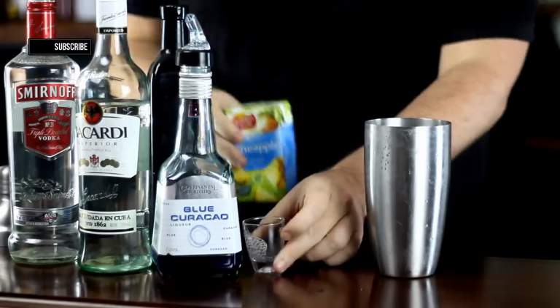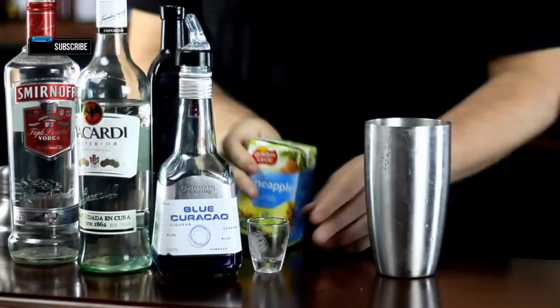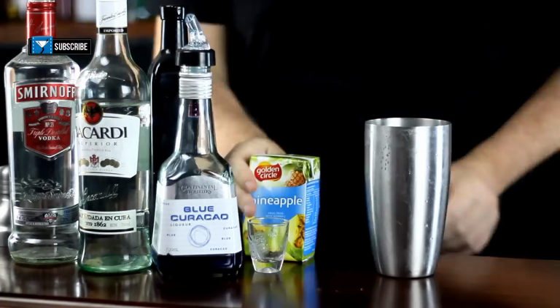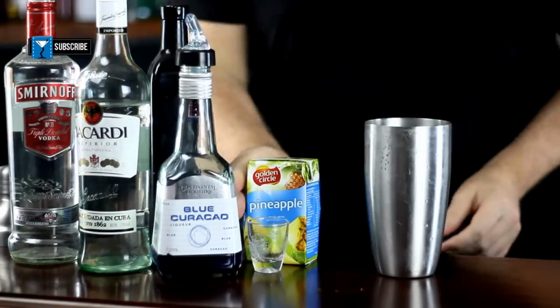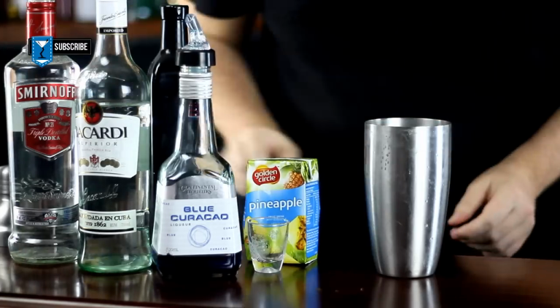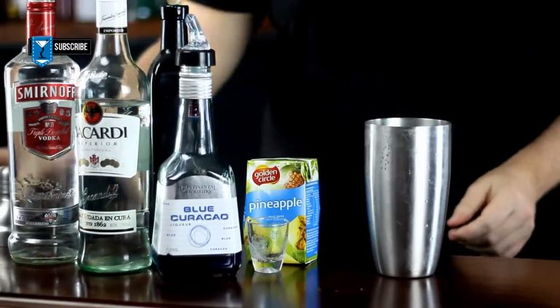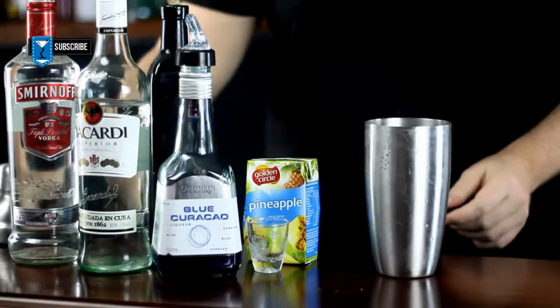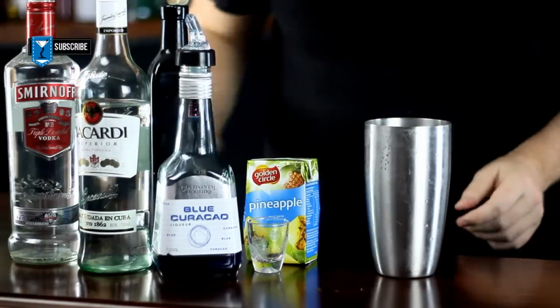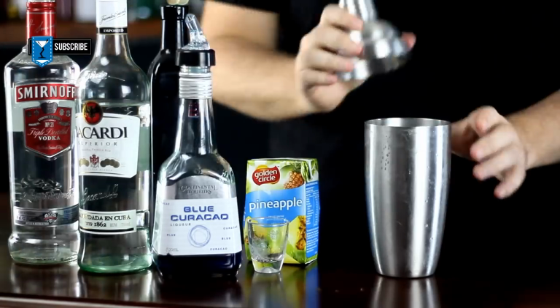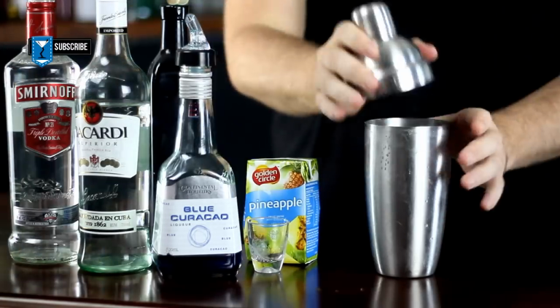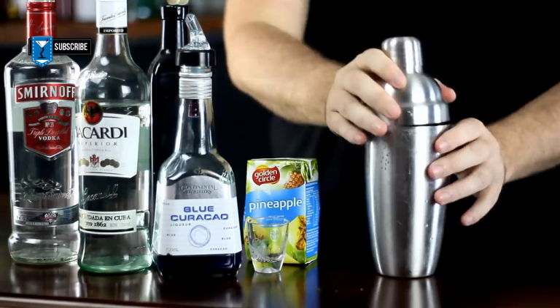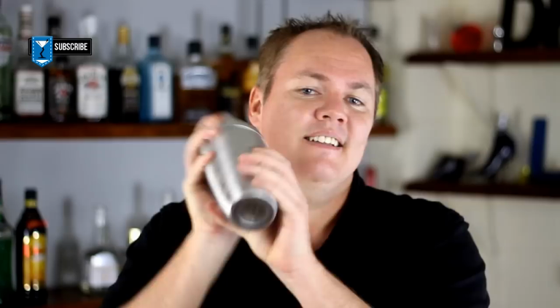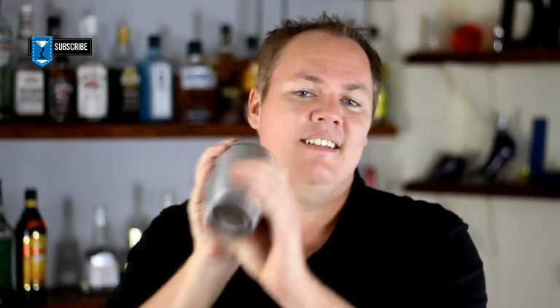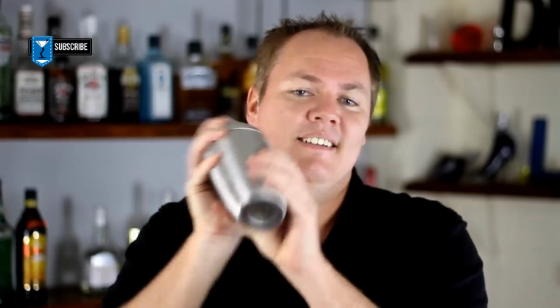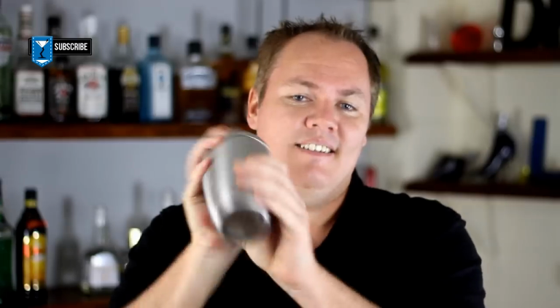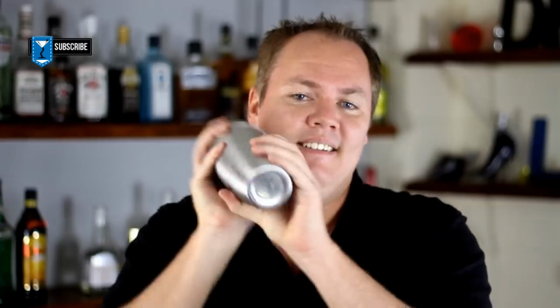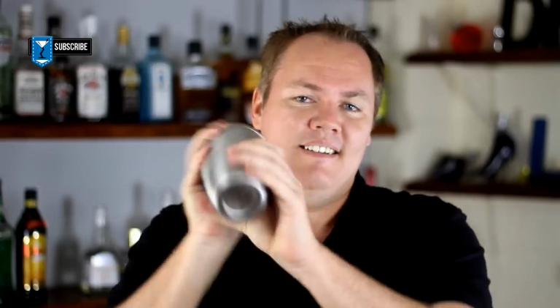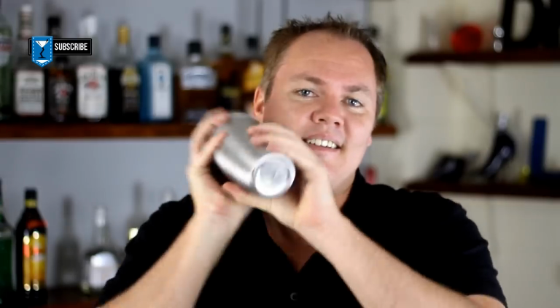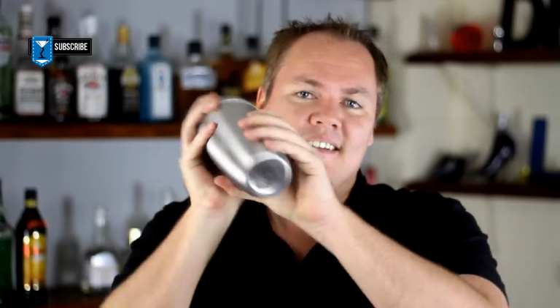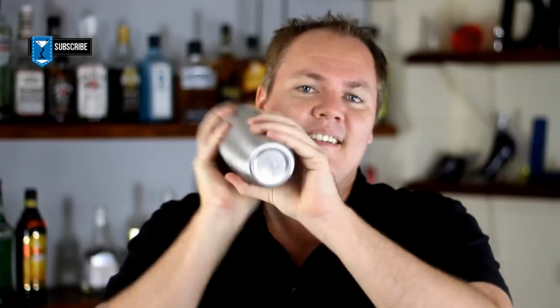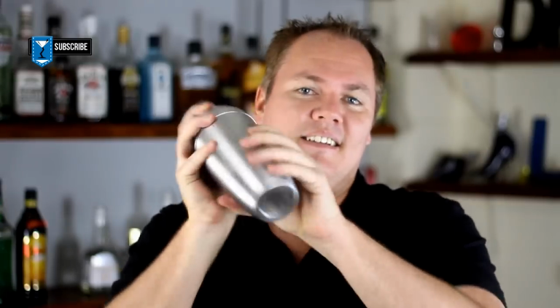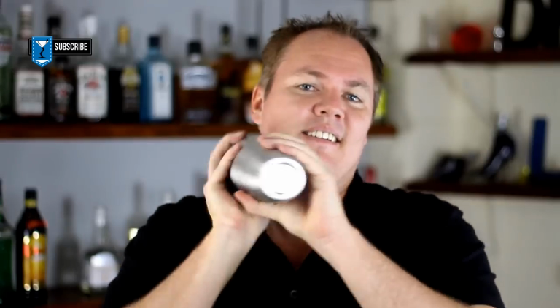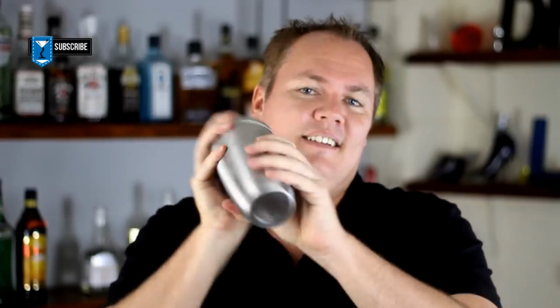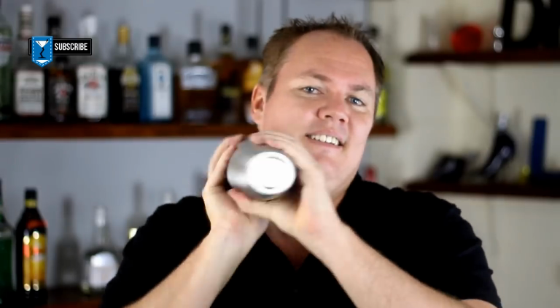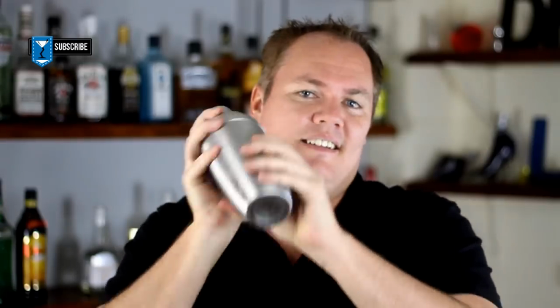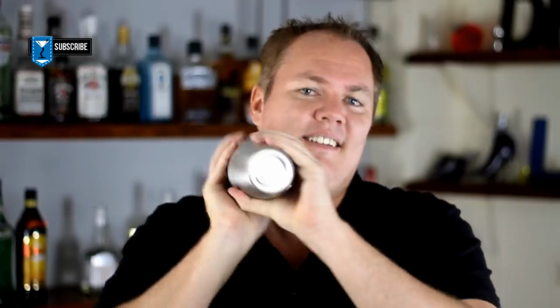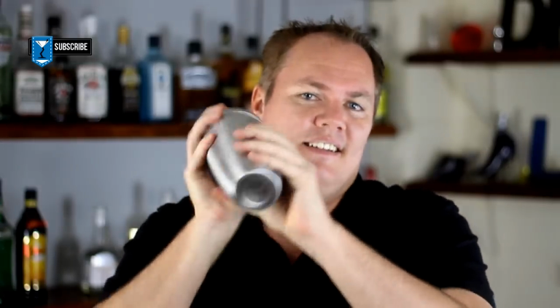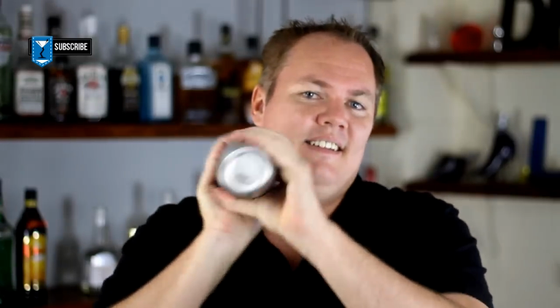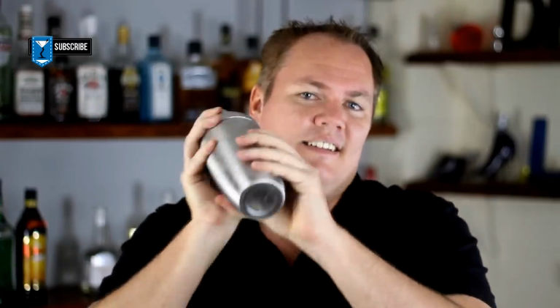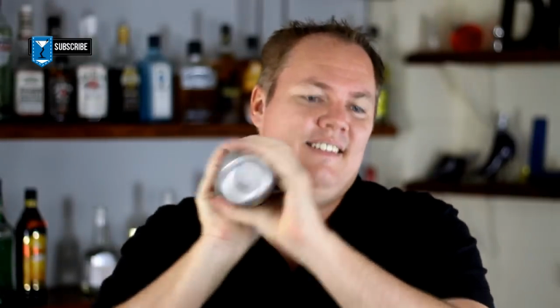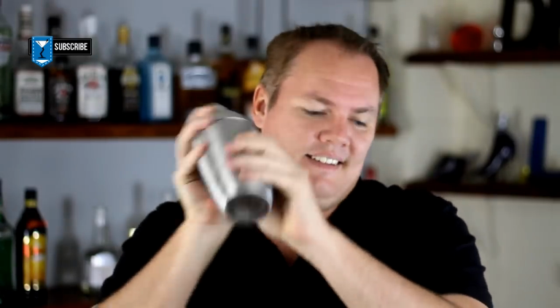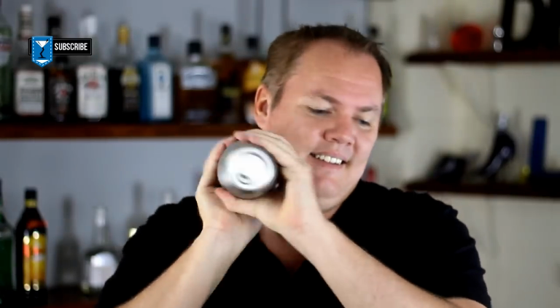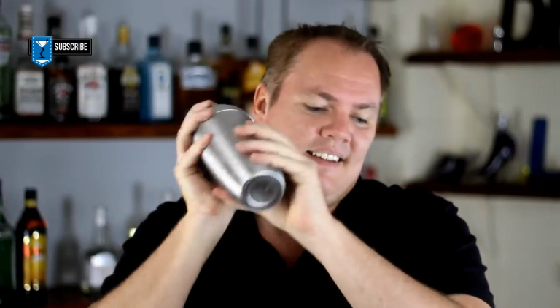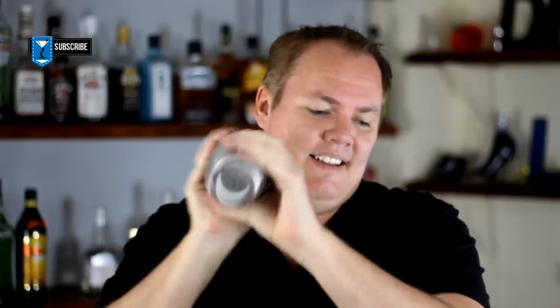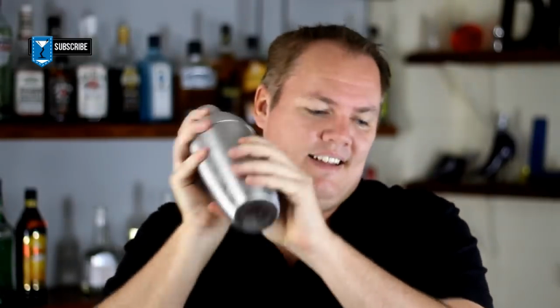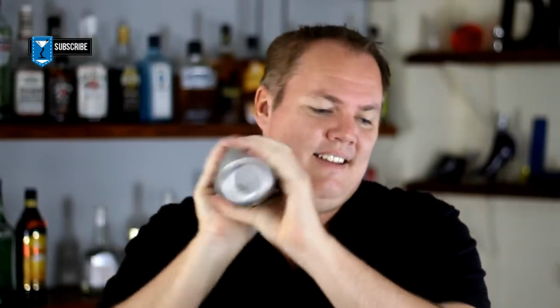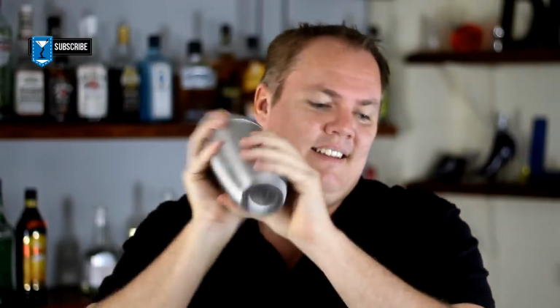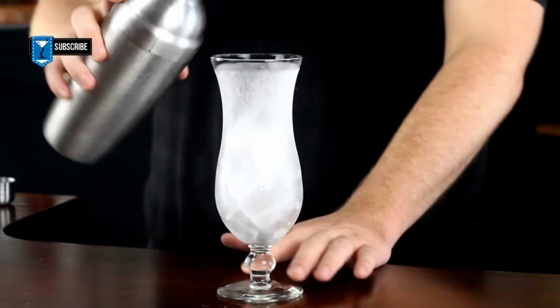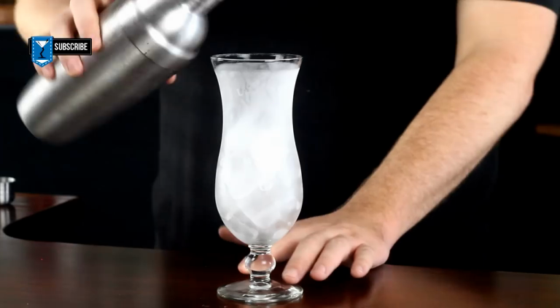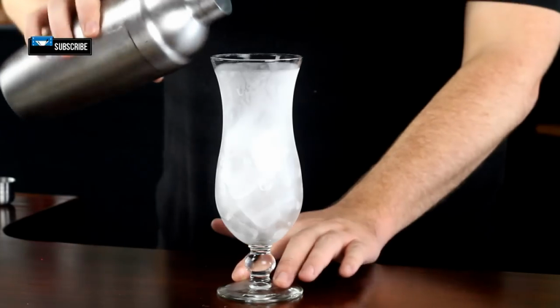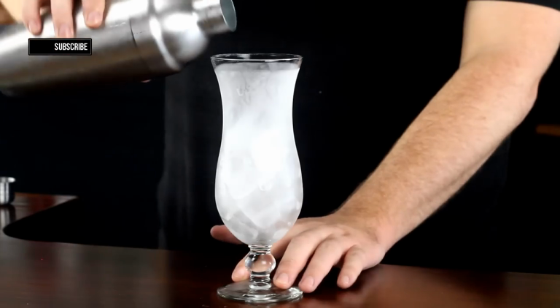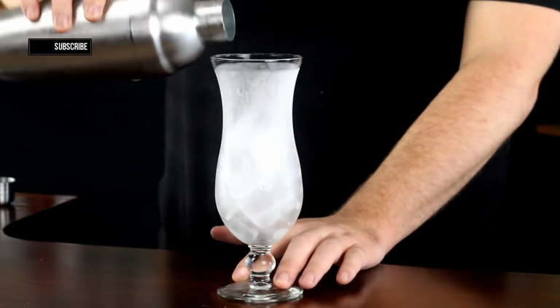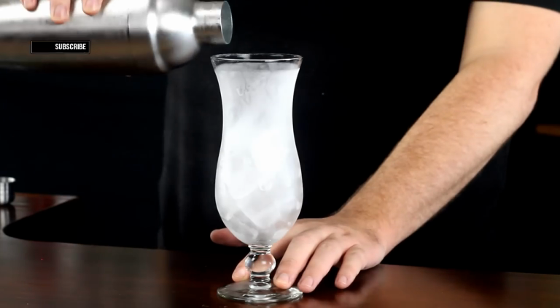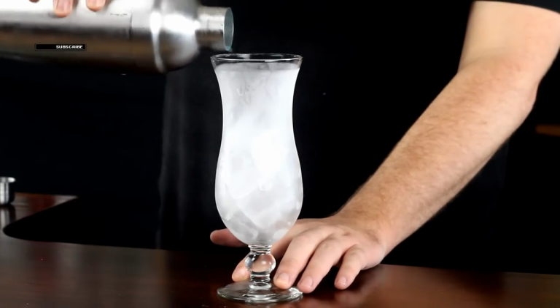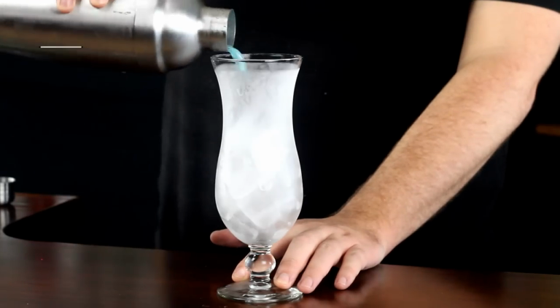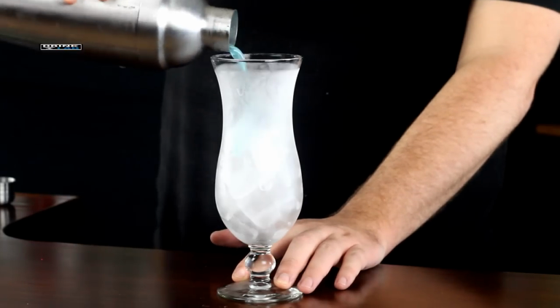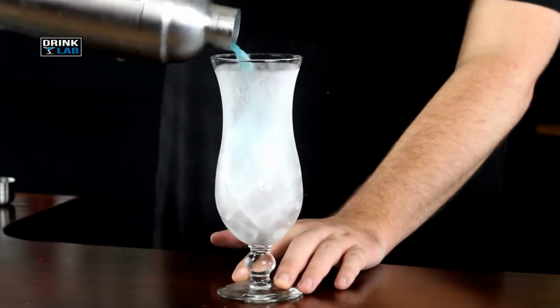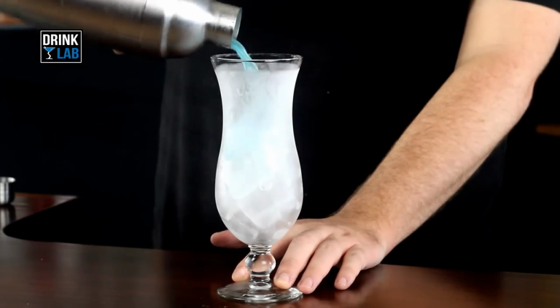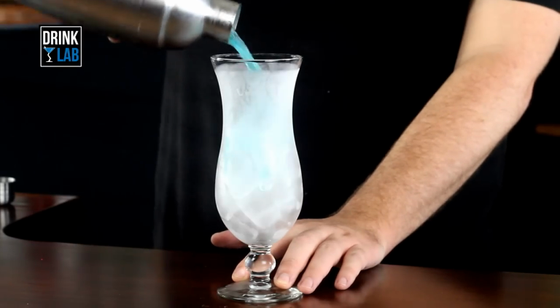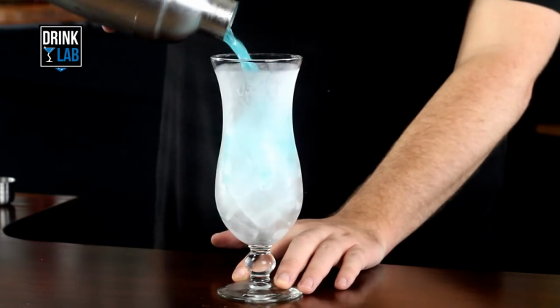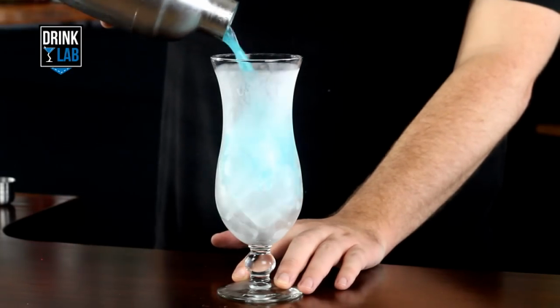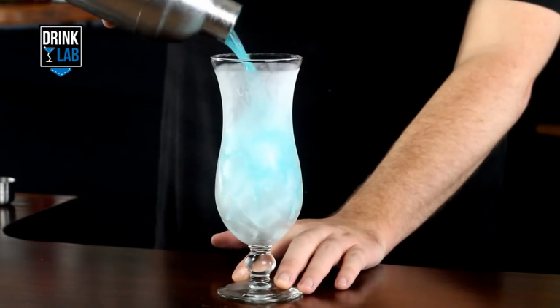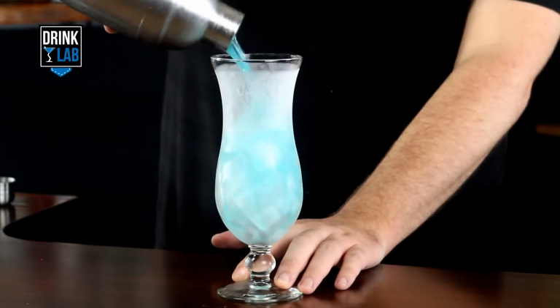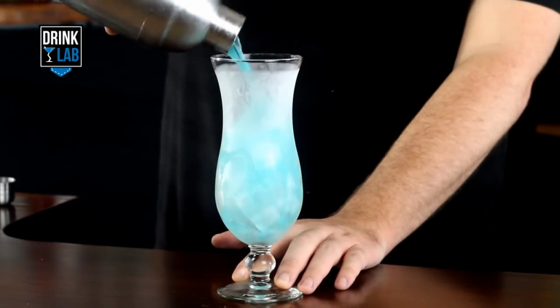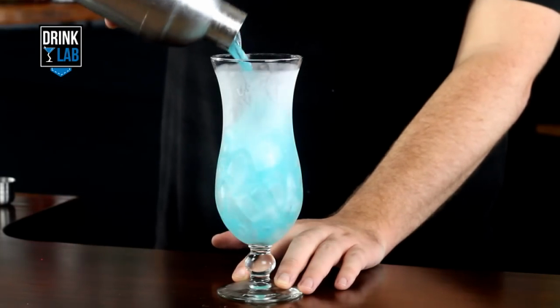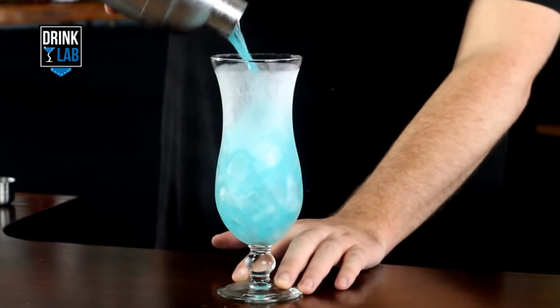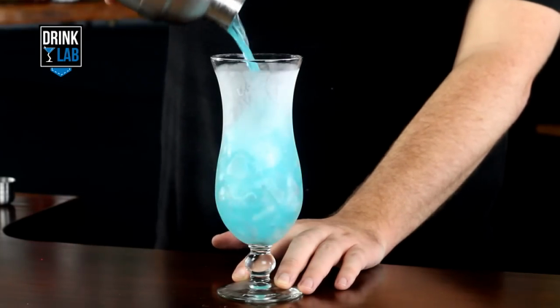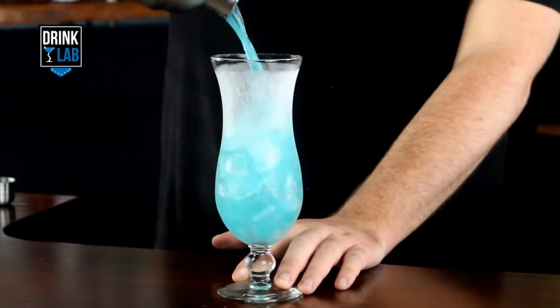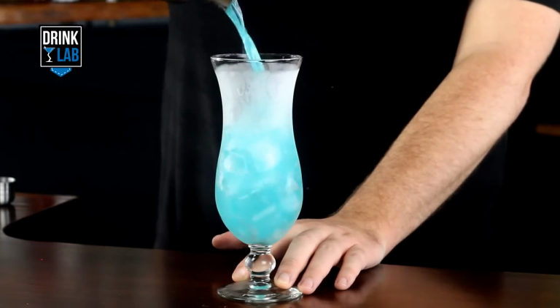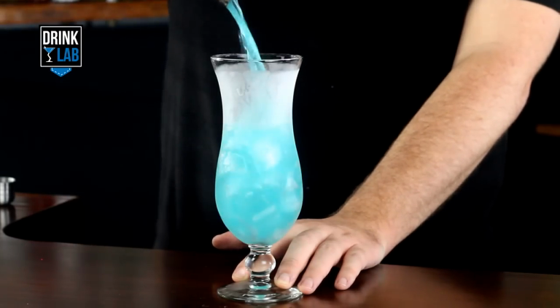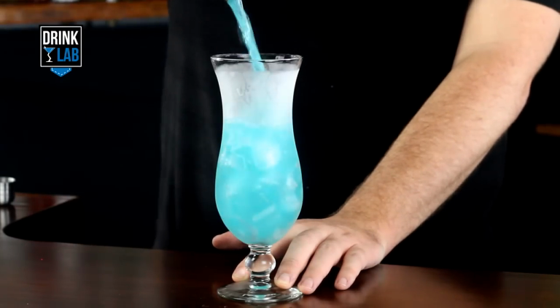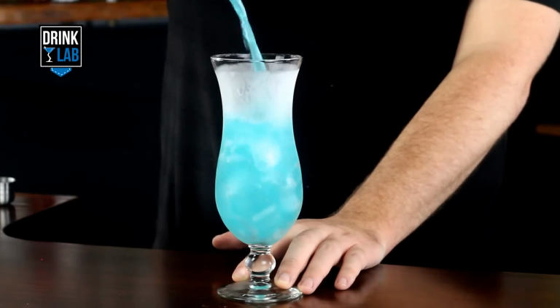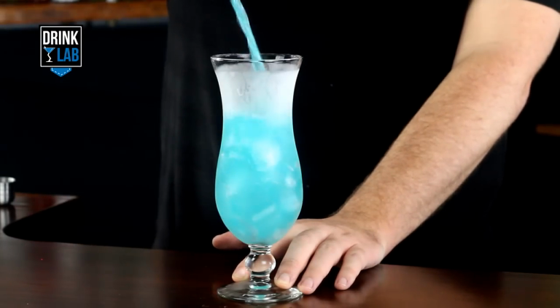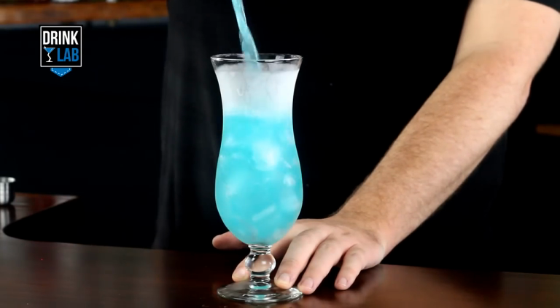Give that a quick shake and pour into a chilled glass filled with ice.